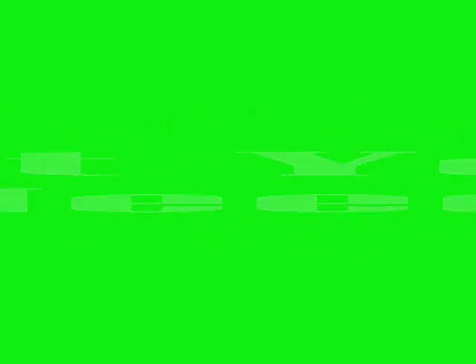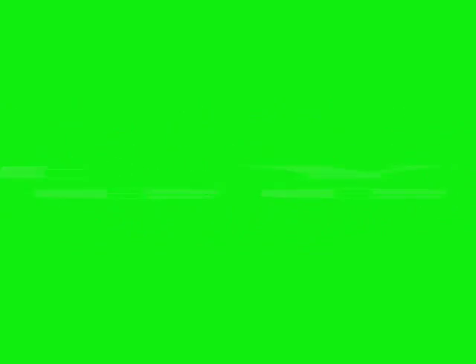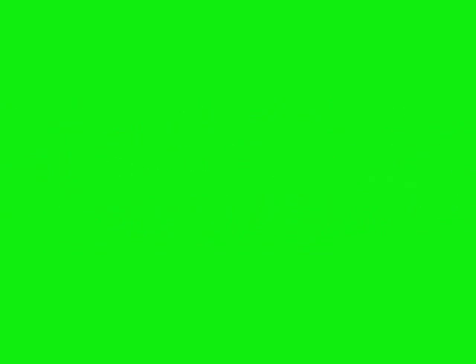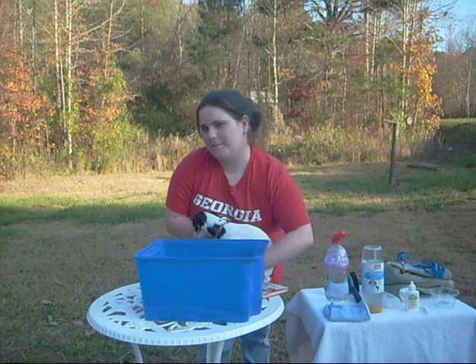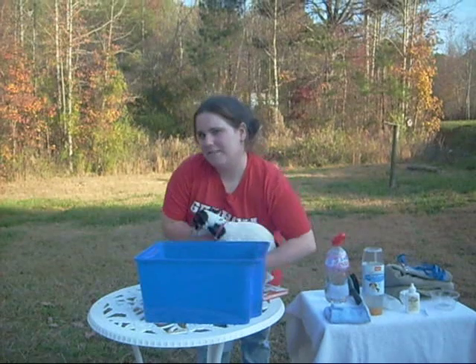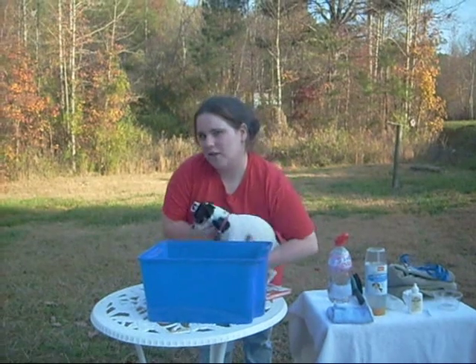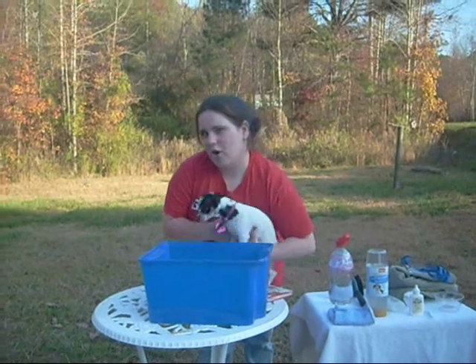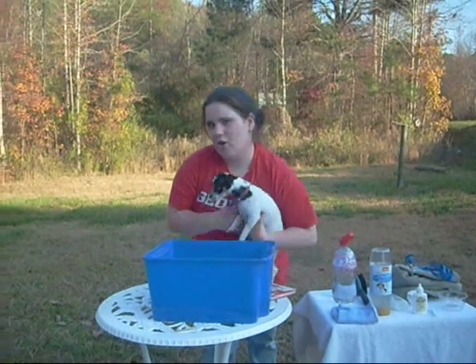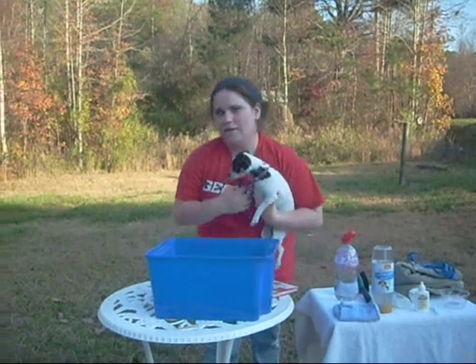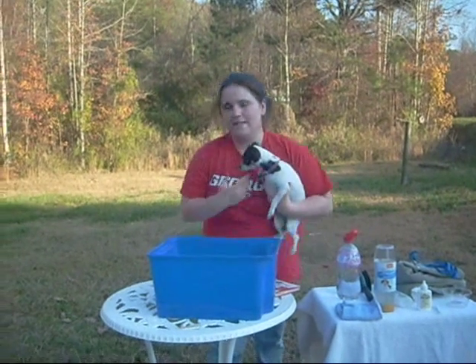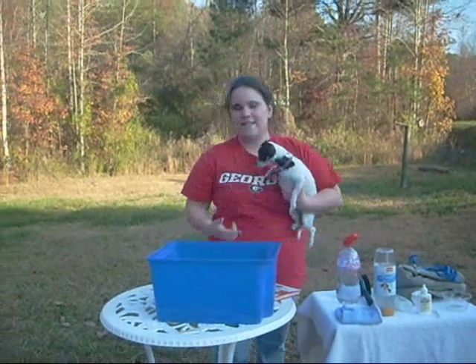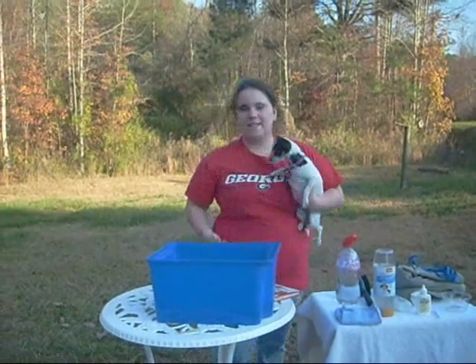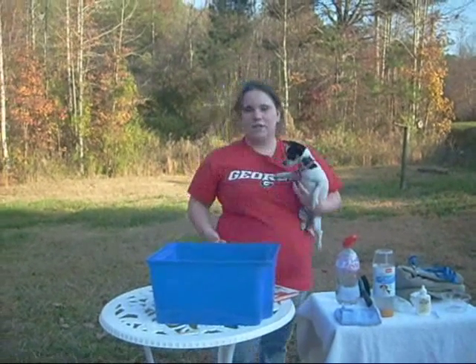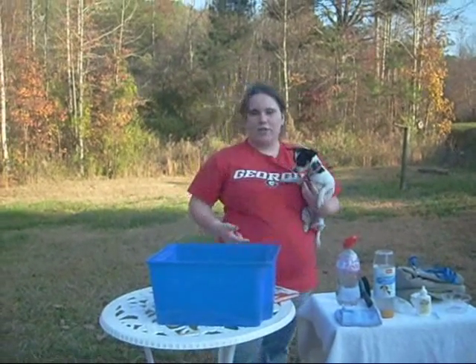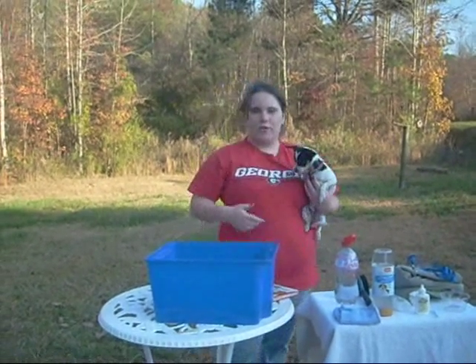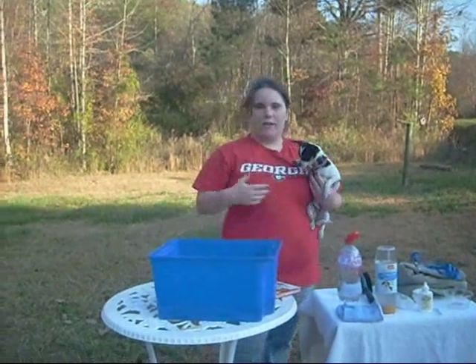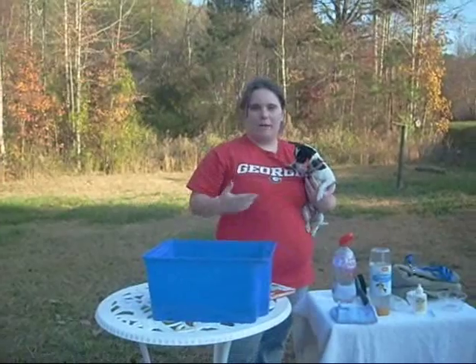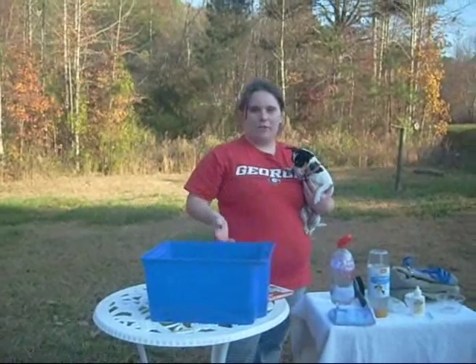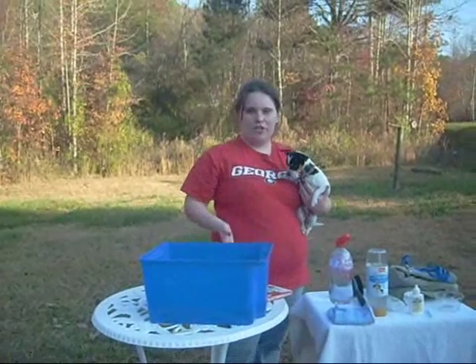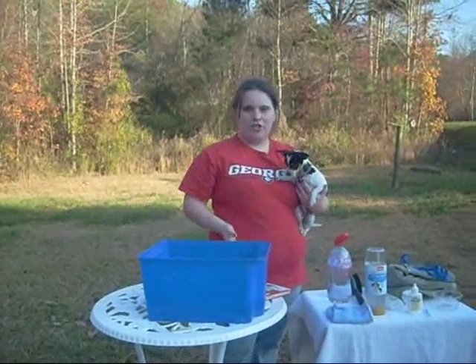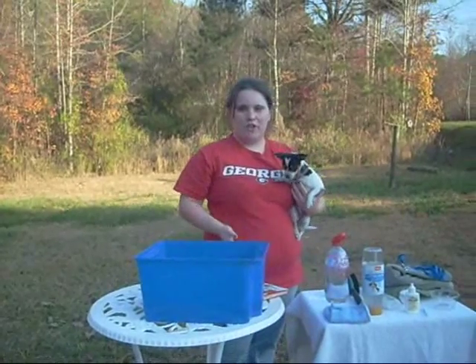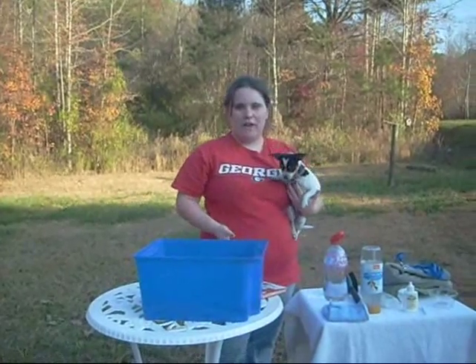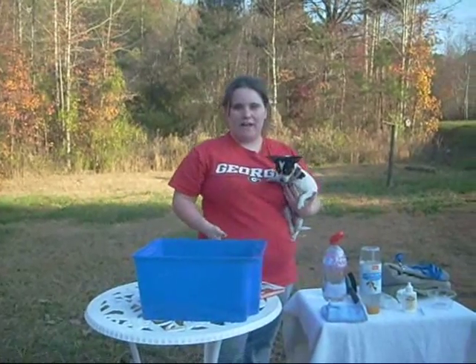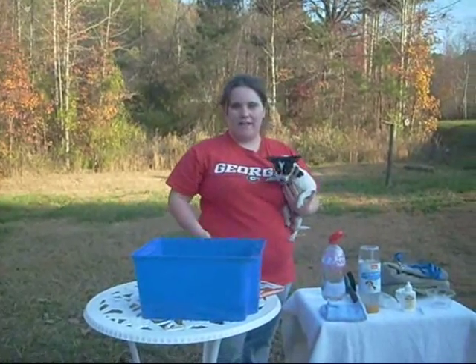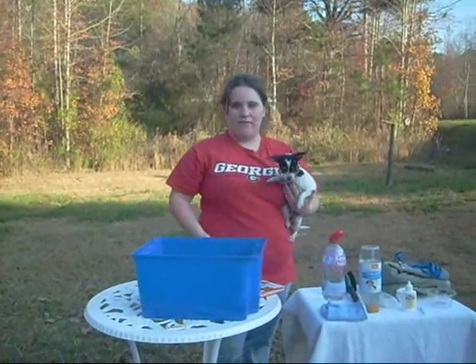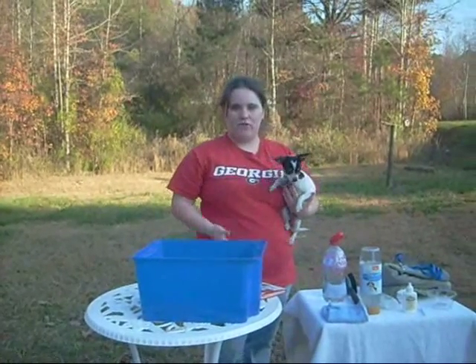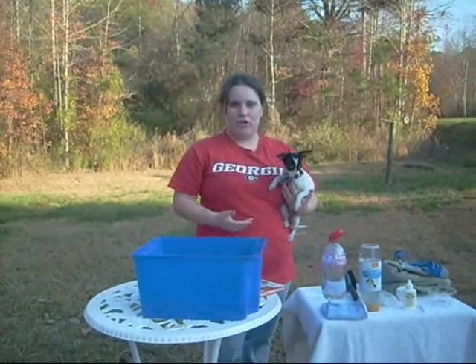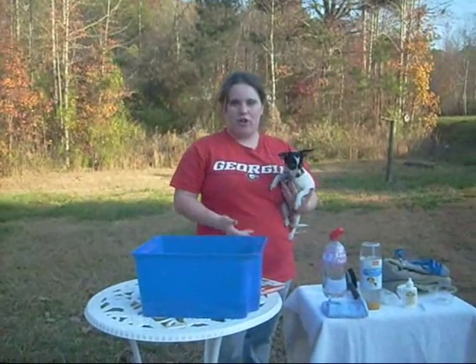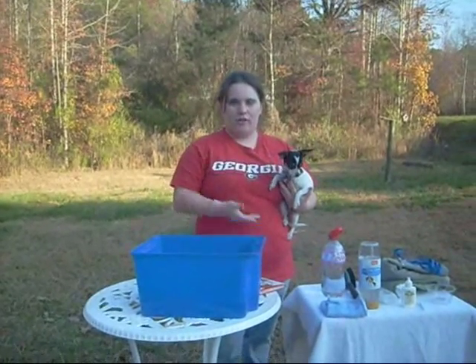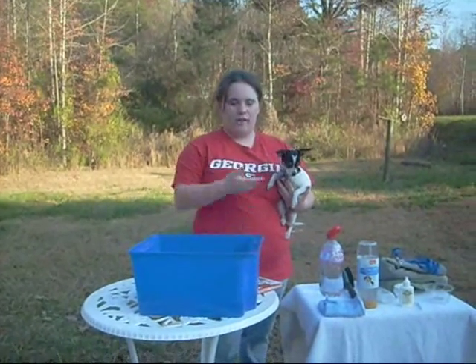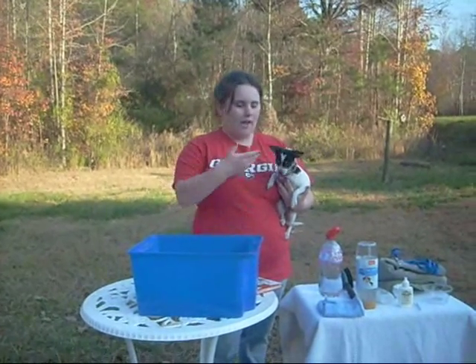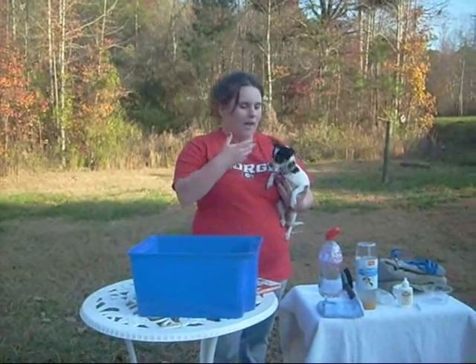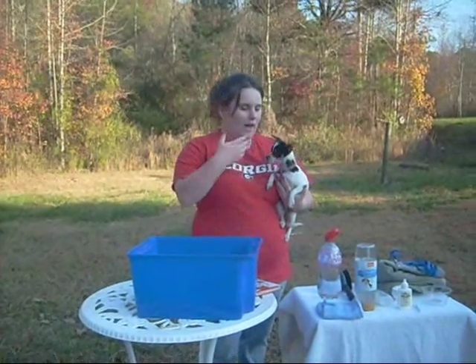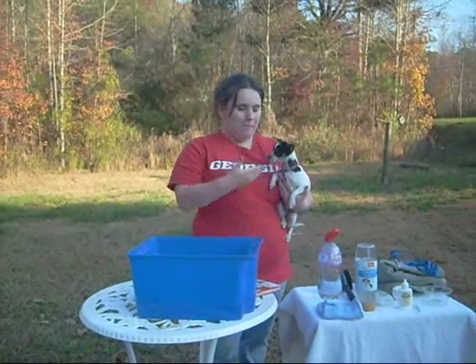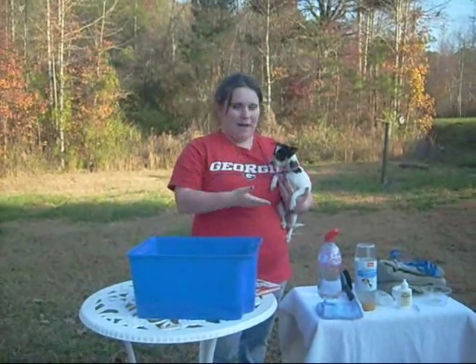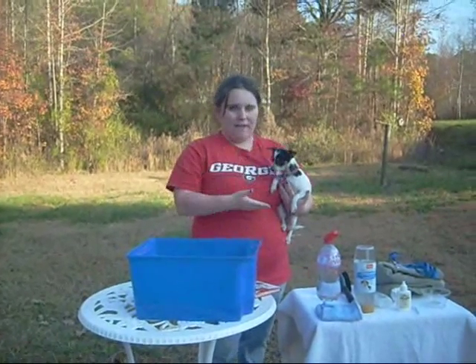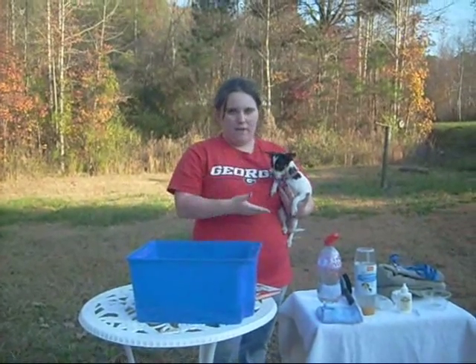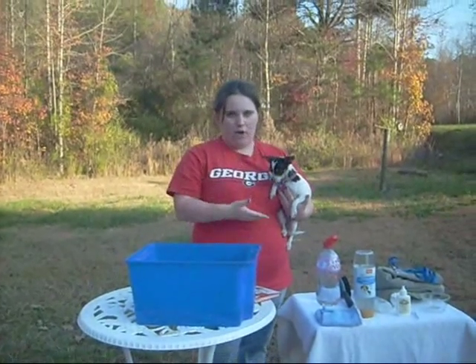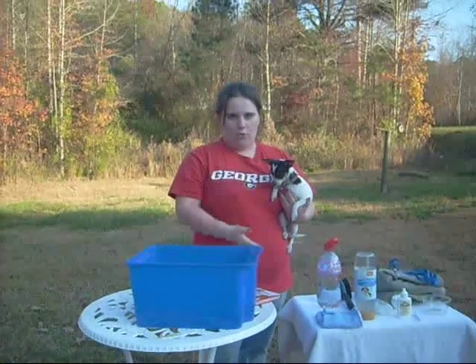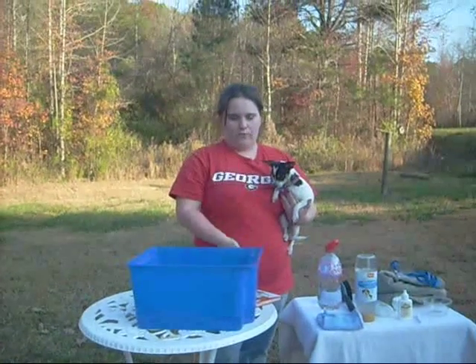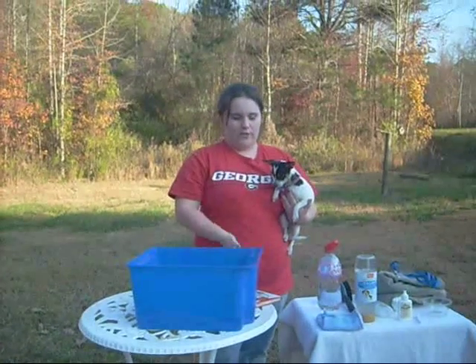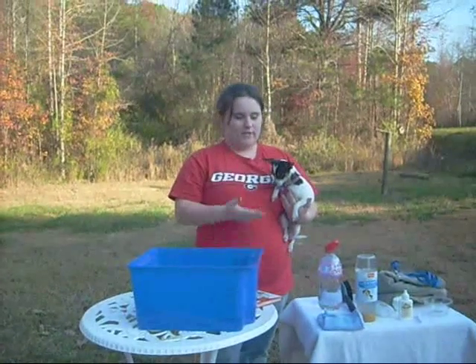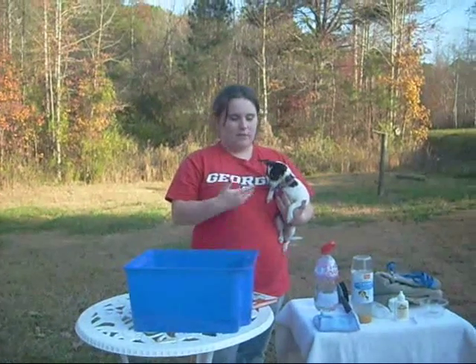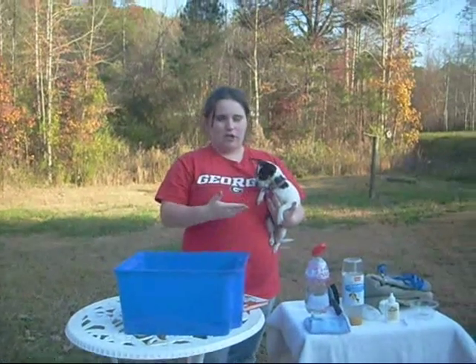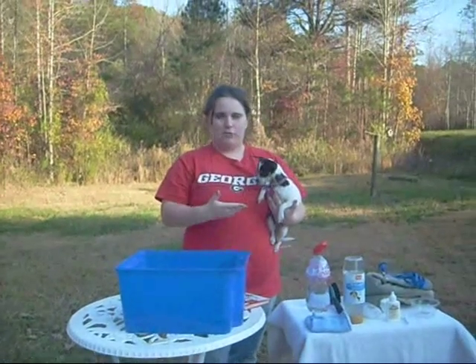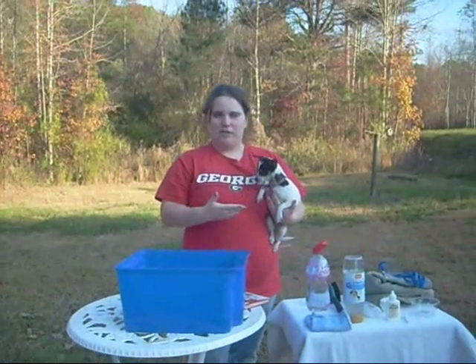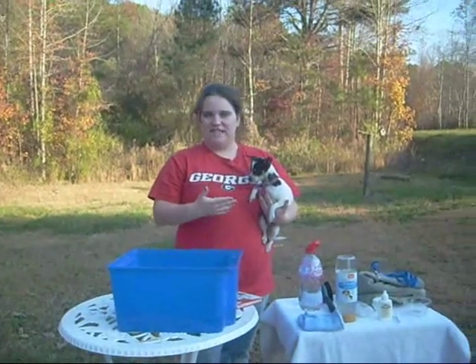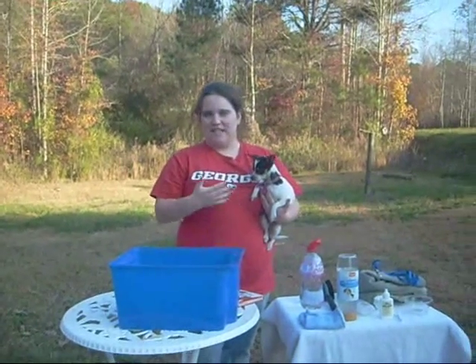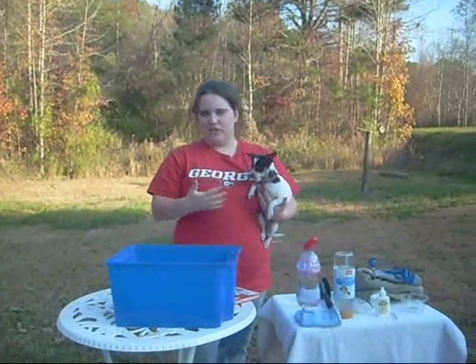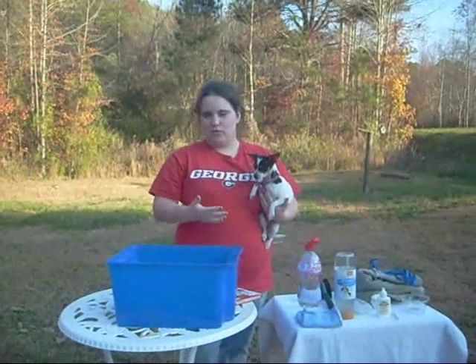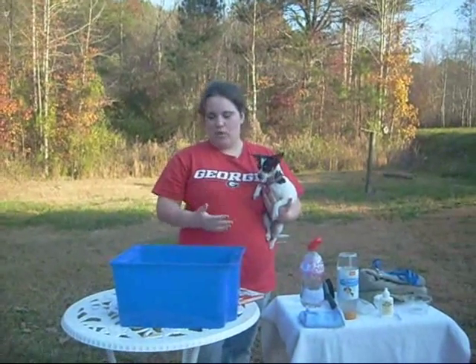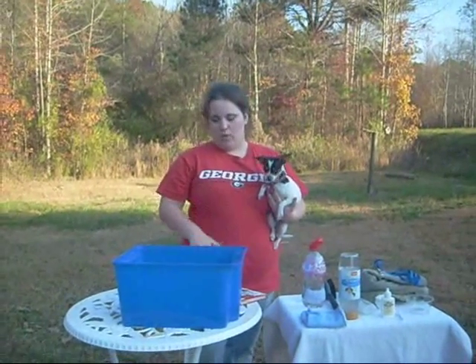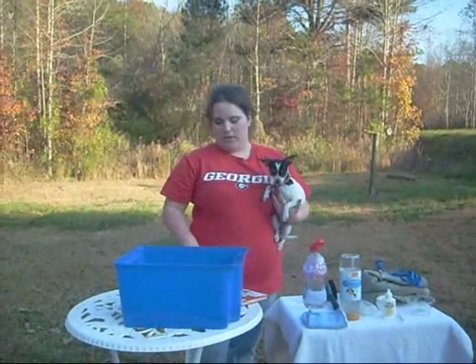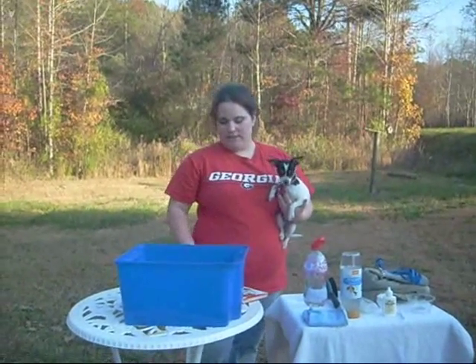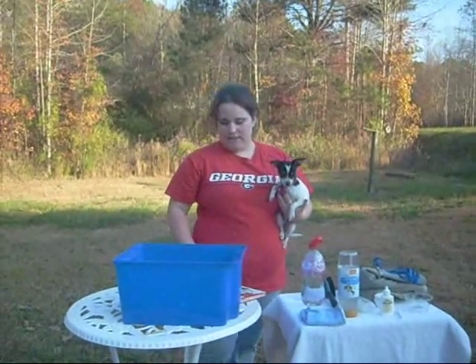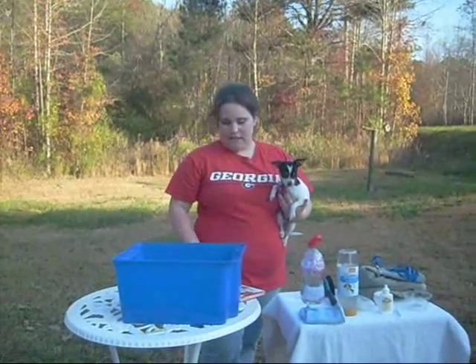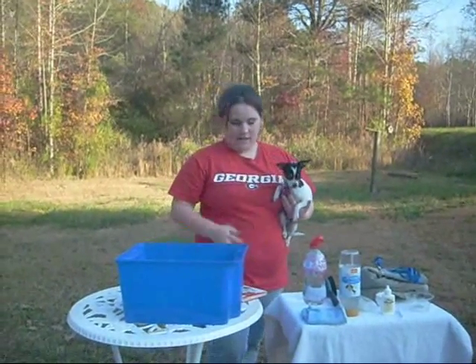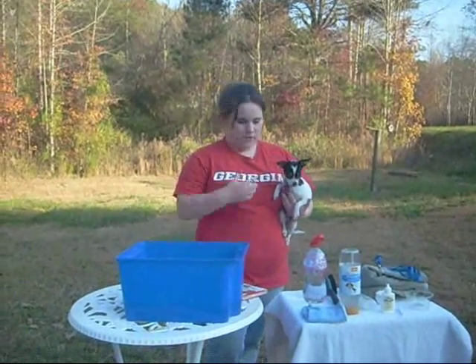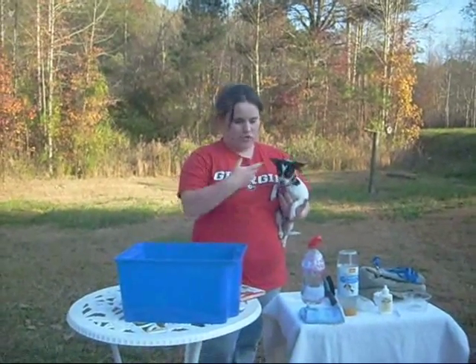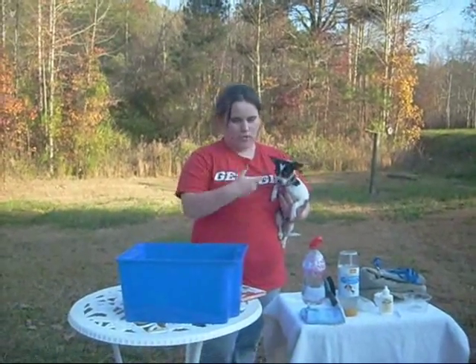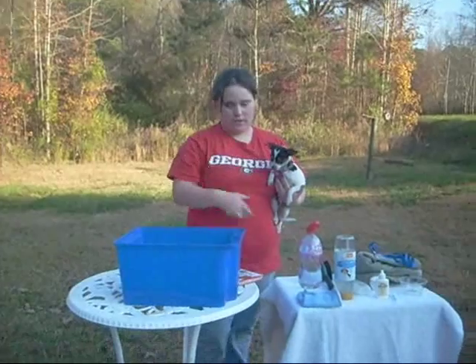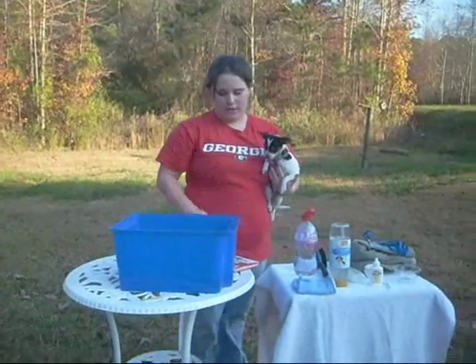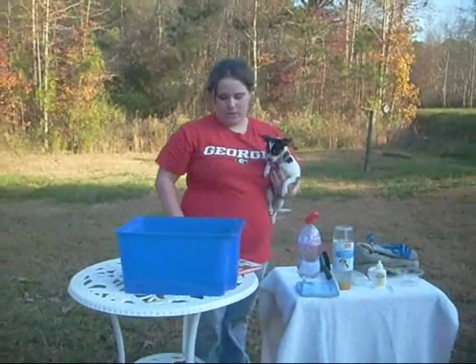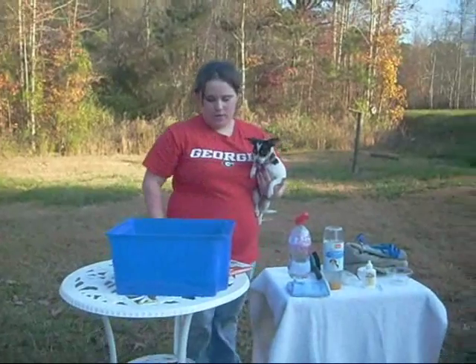My name is Nicole, and this is Lulu, and I'm going to show you how to give your dog a bath at home for smaller breeds like Chihuahuas and short coats.